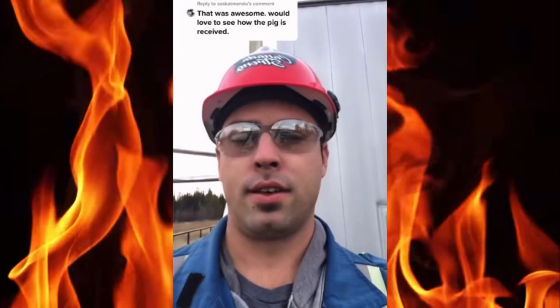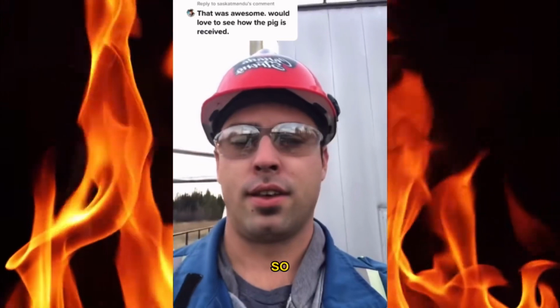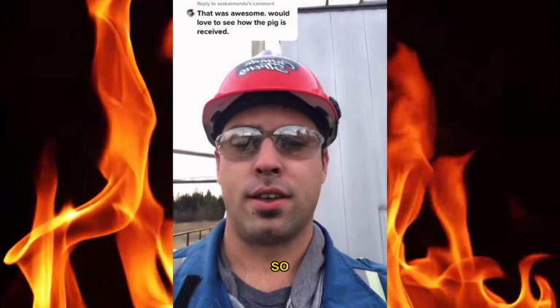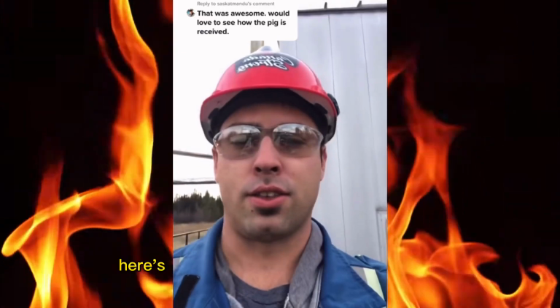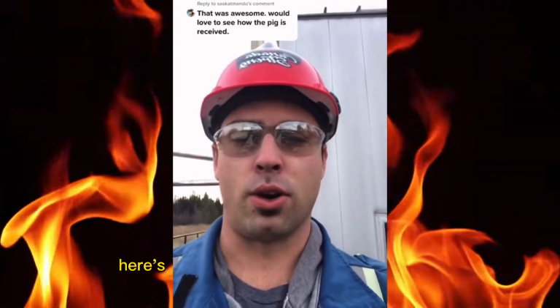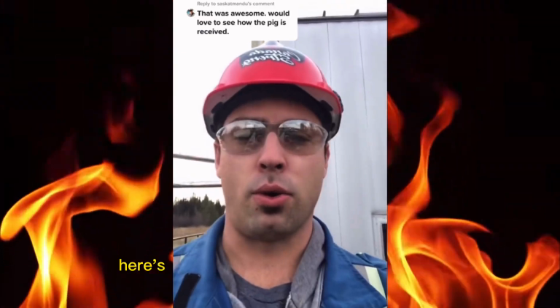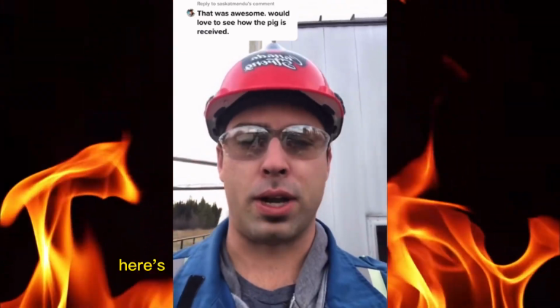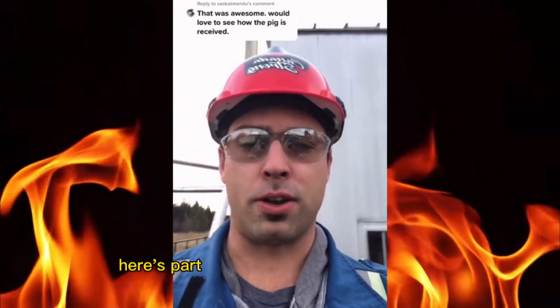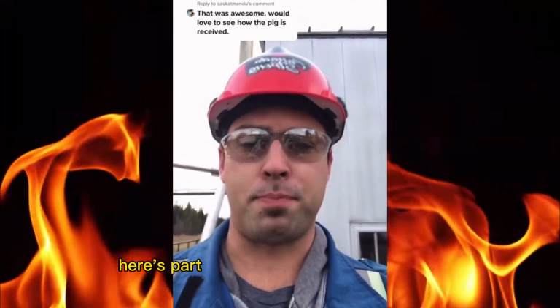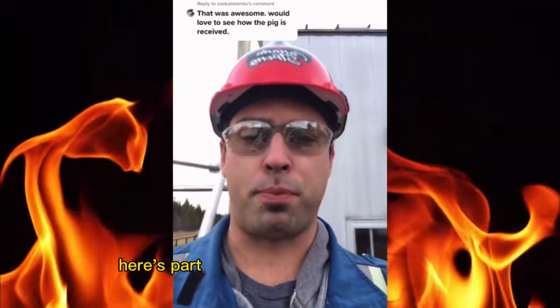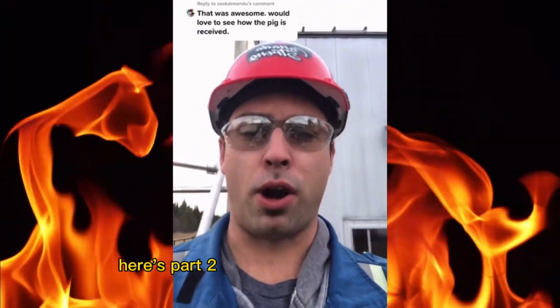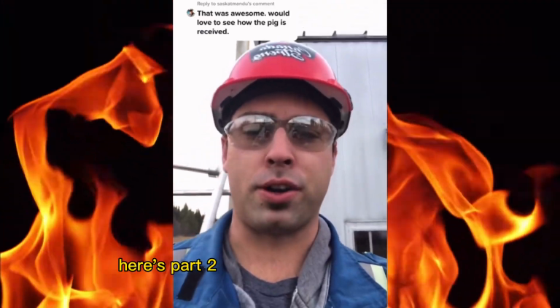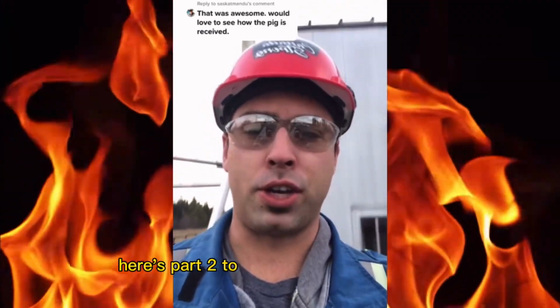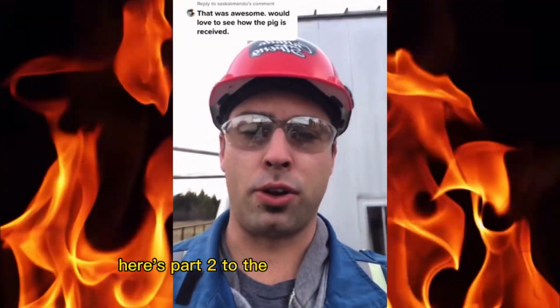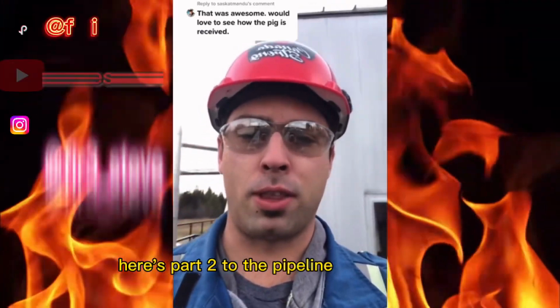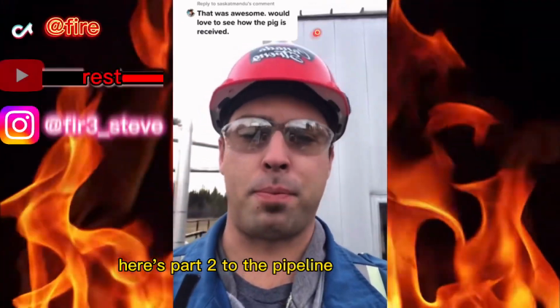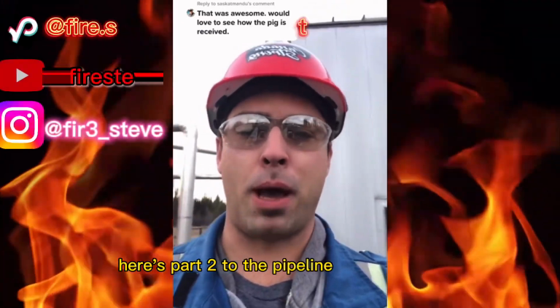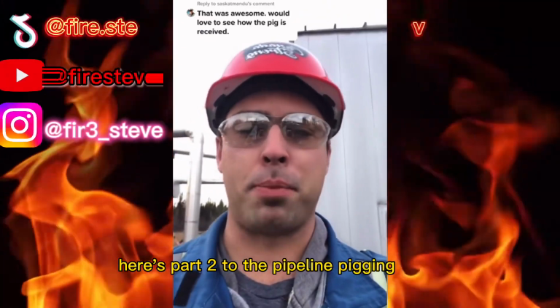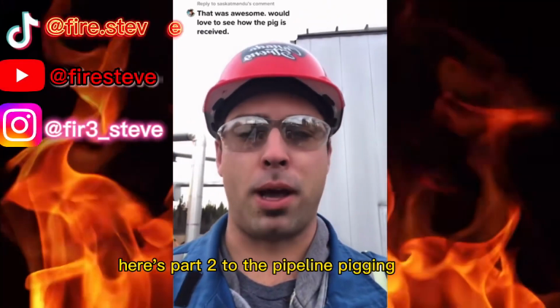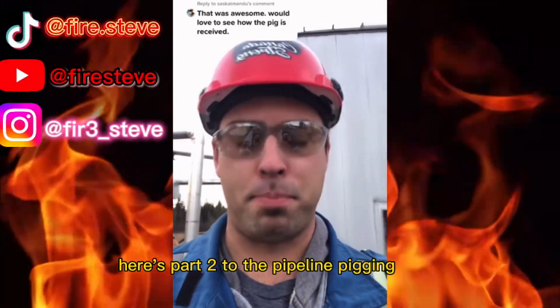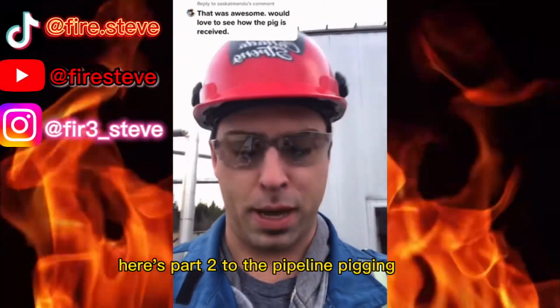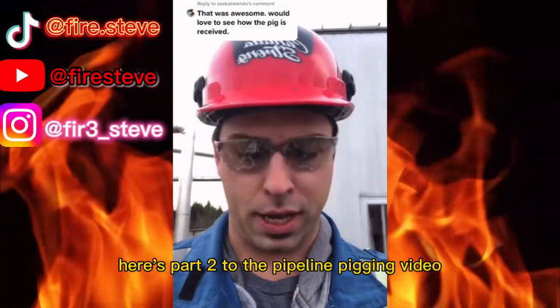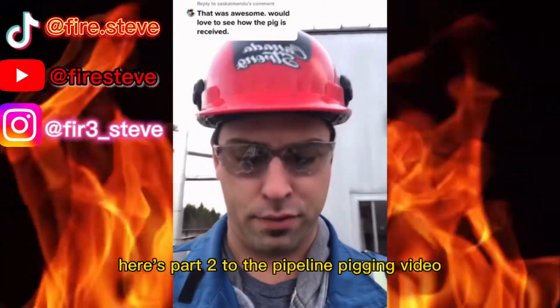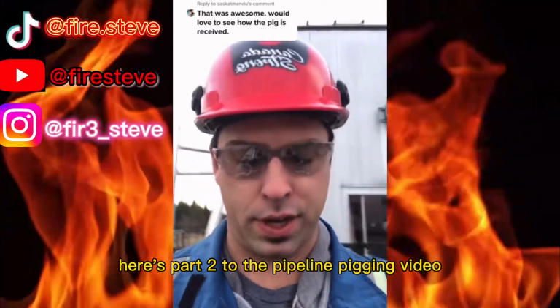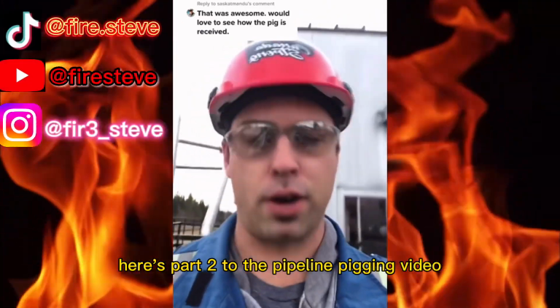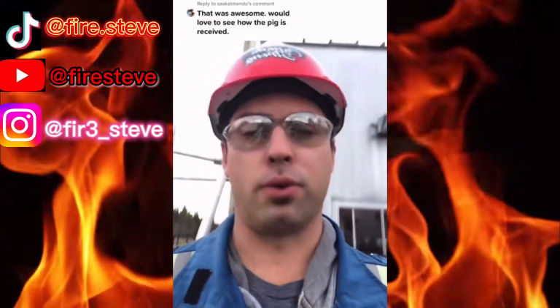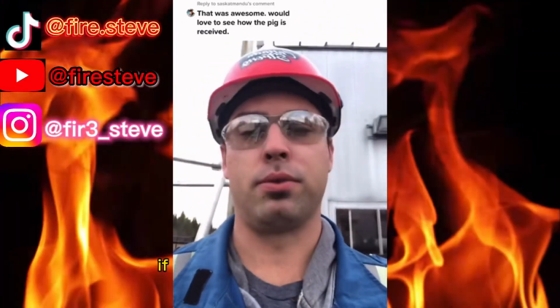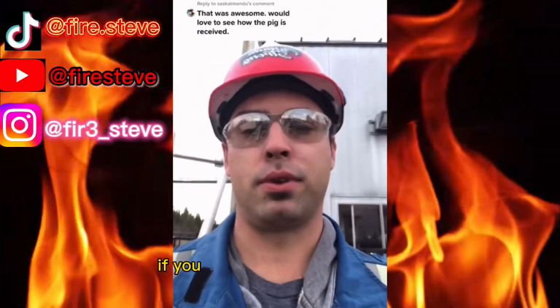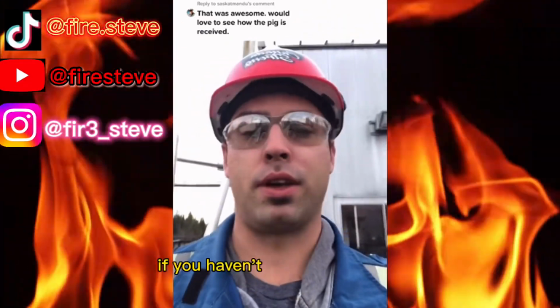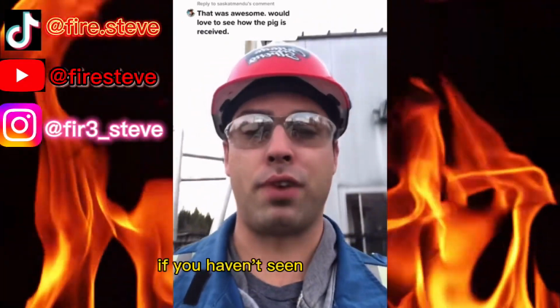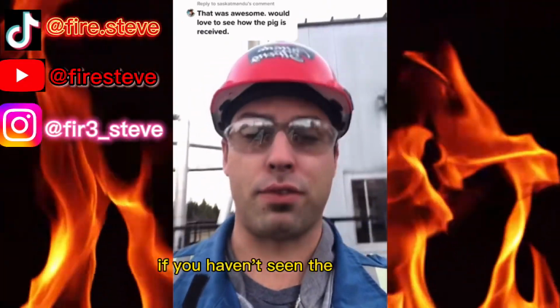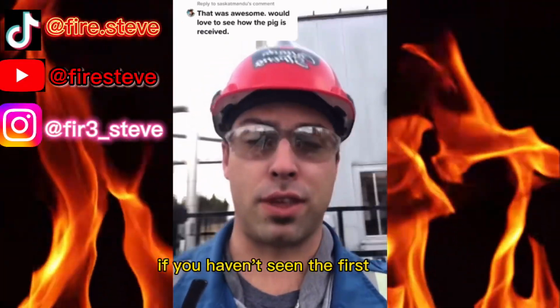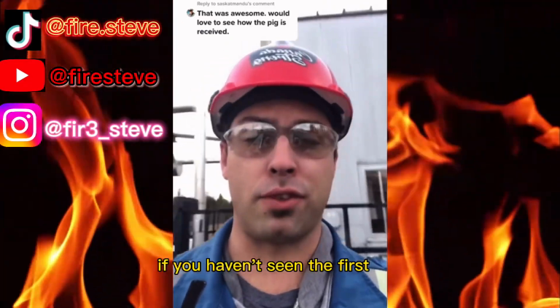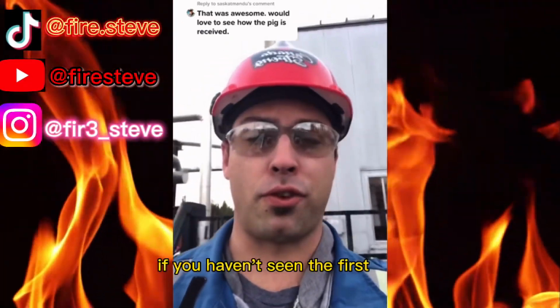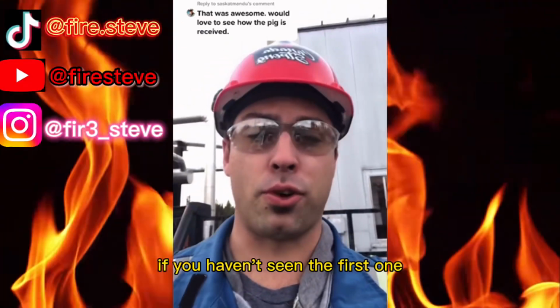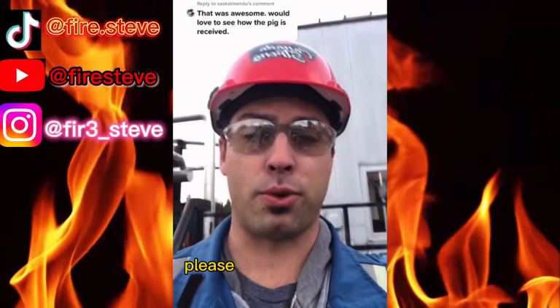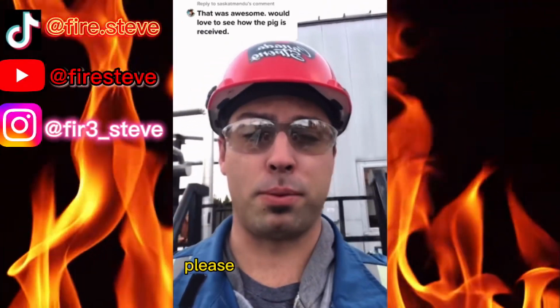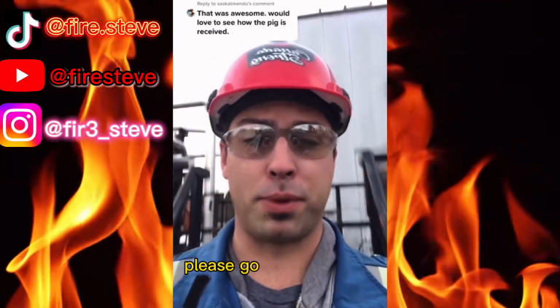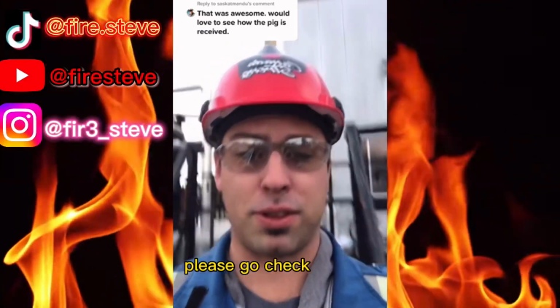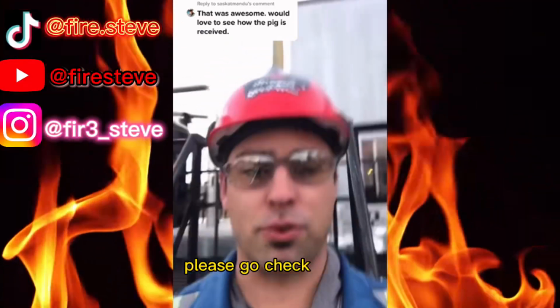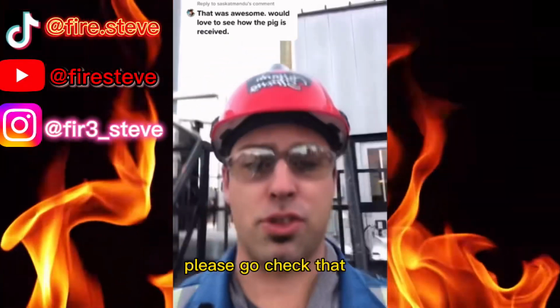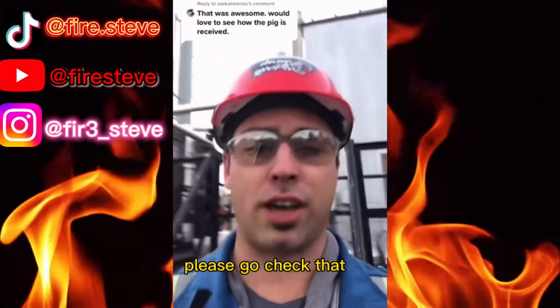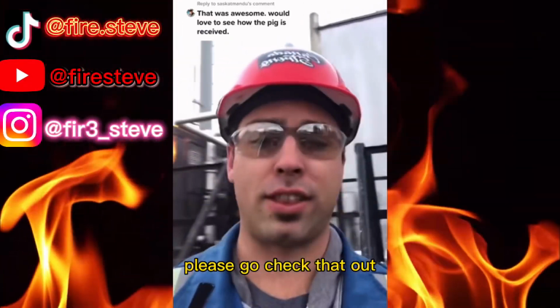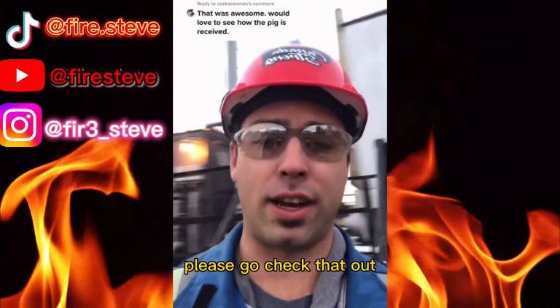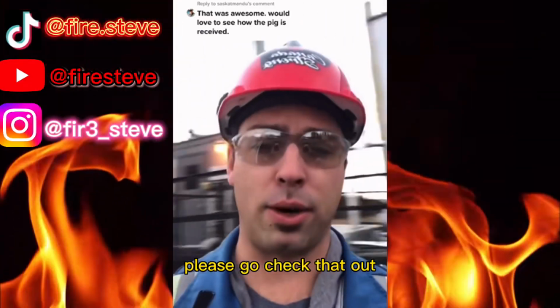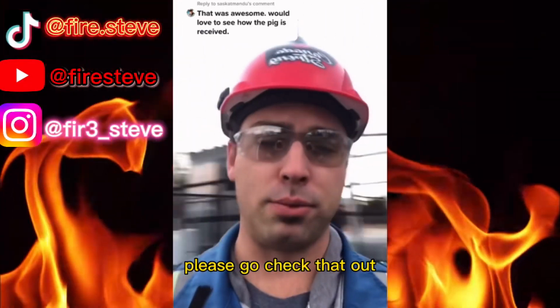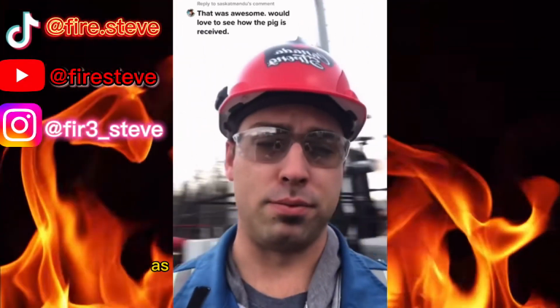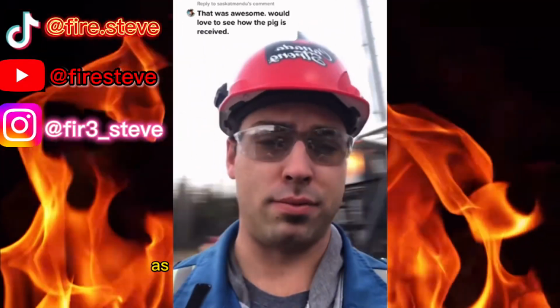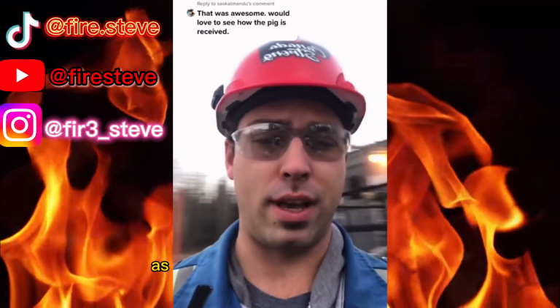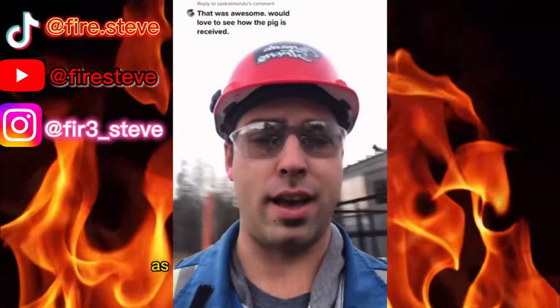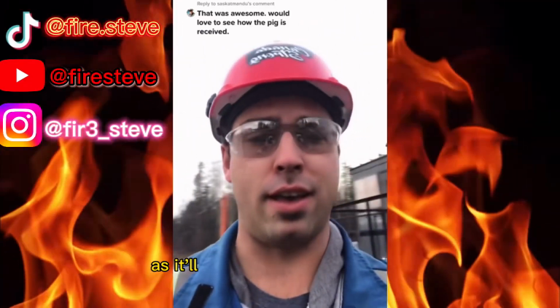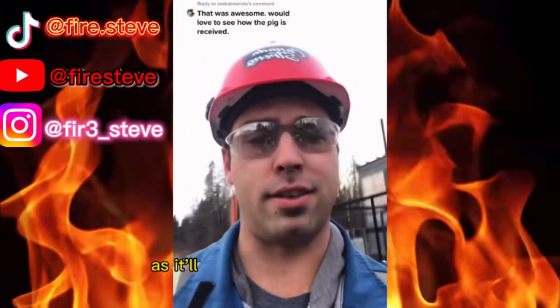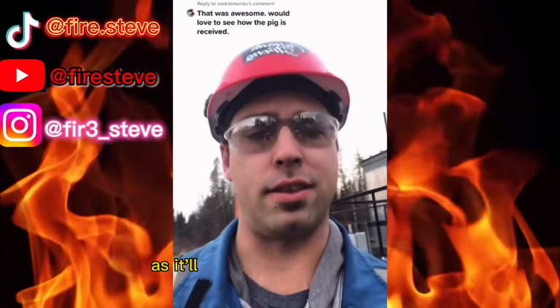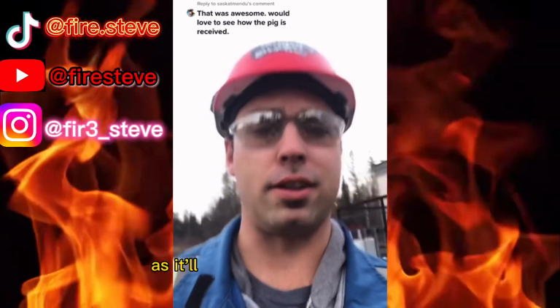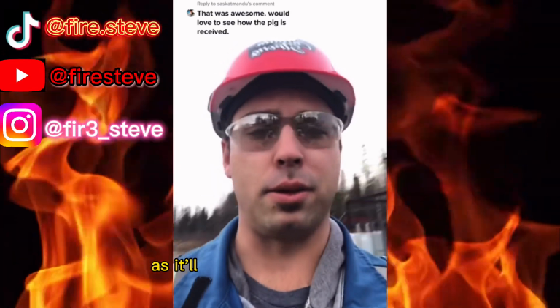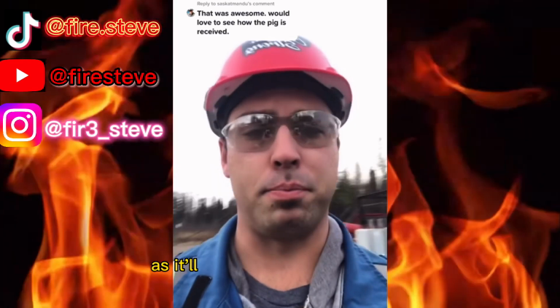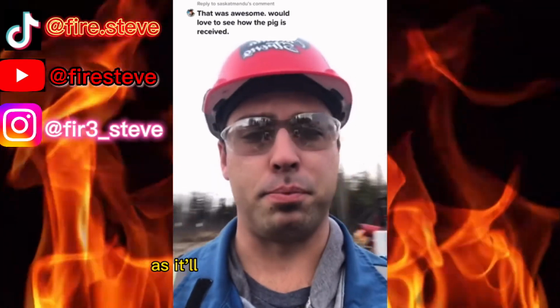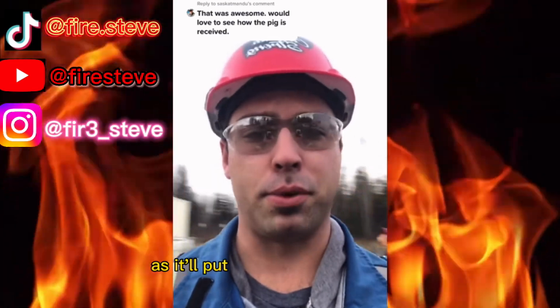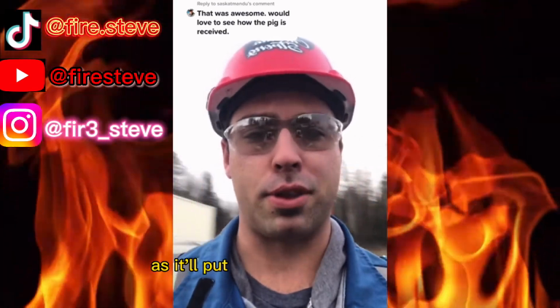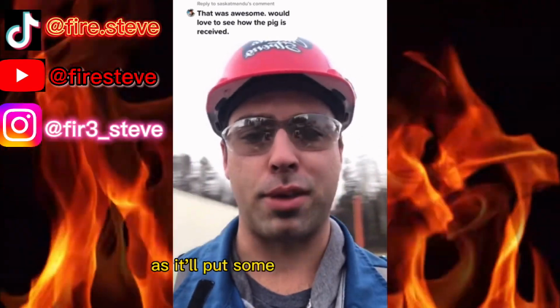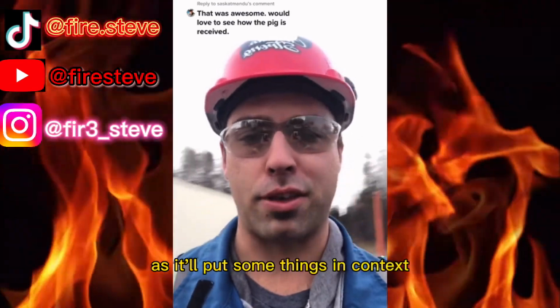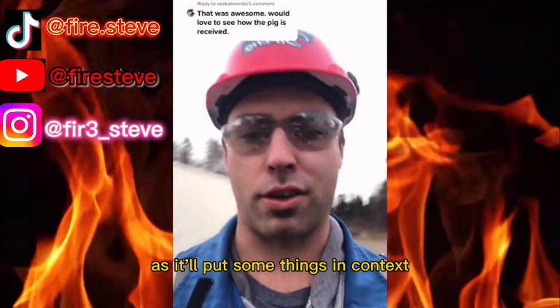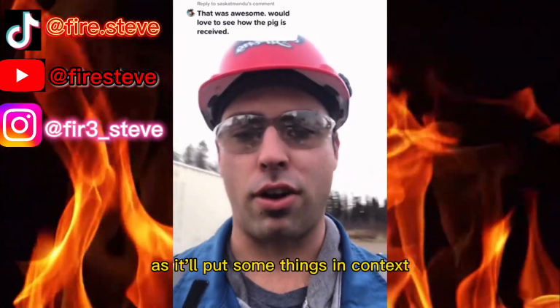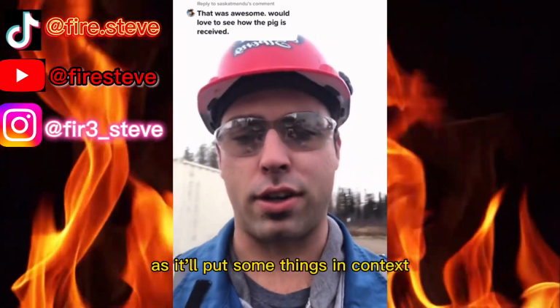So here's part two to the pipeline pigging video. If you haven't seen the first one, please go check that out as it'll put some things in context.